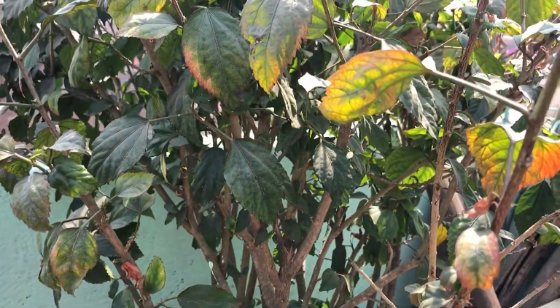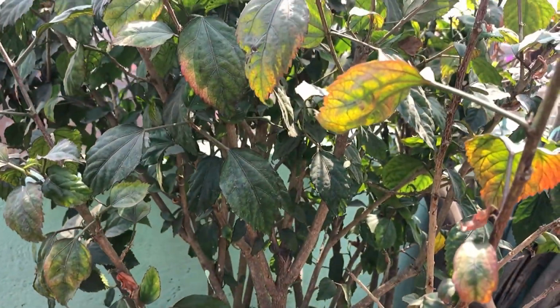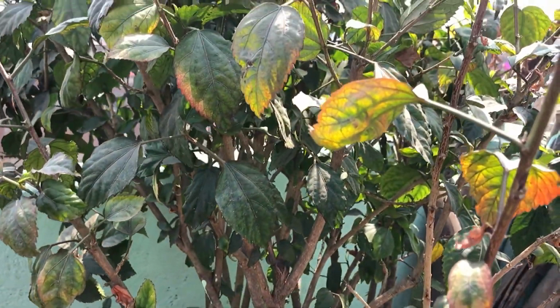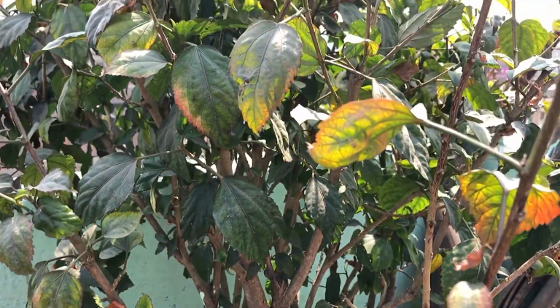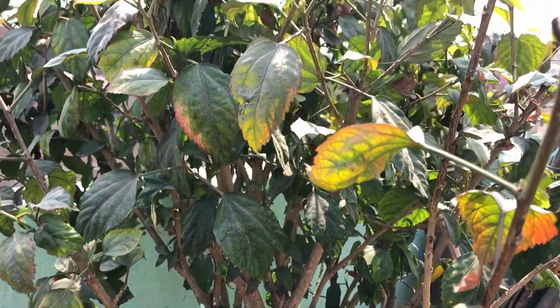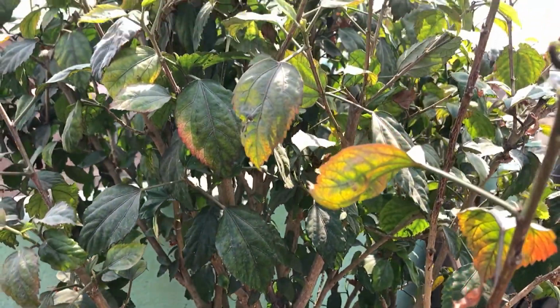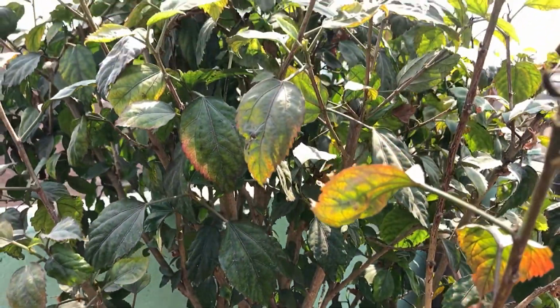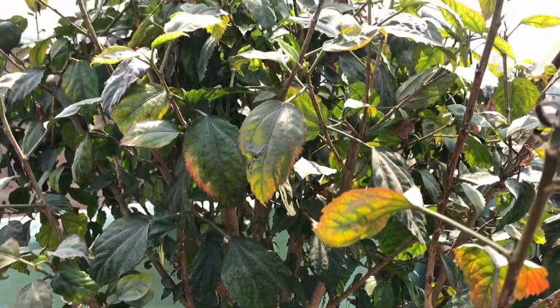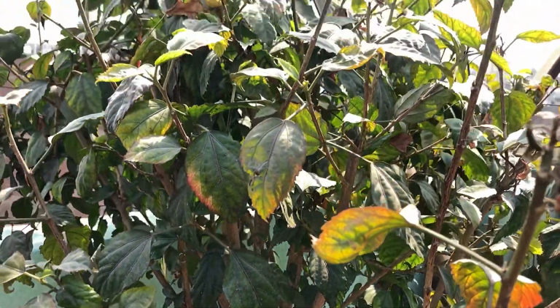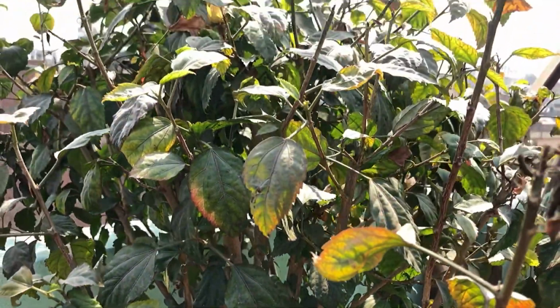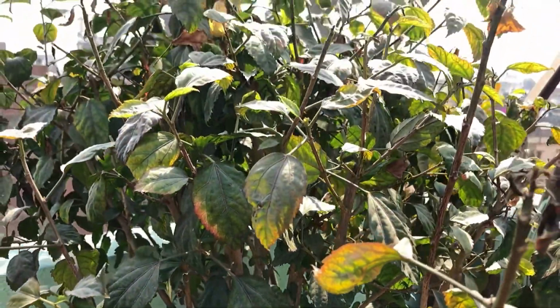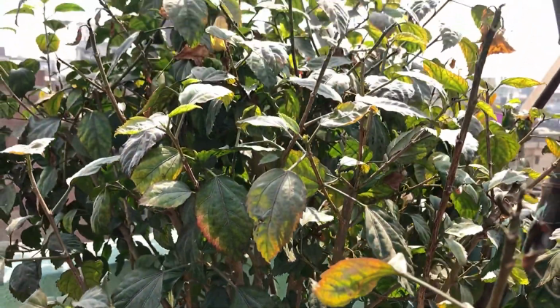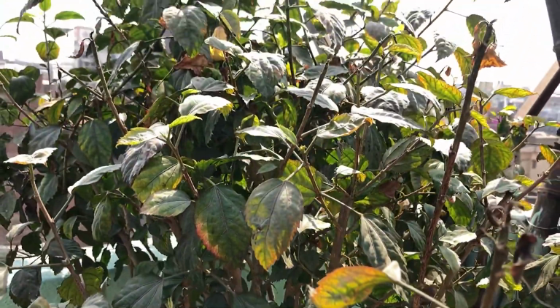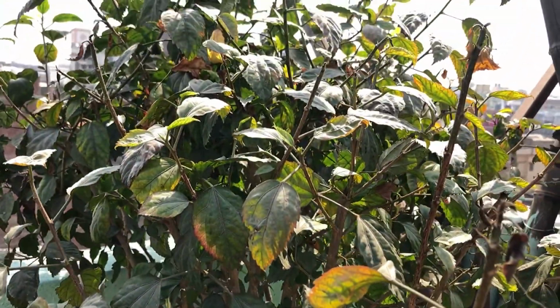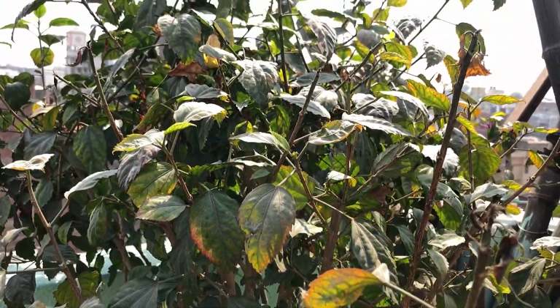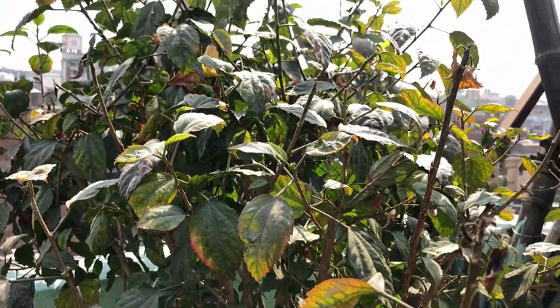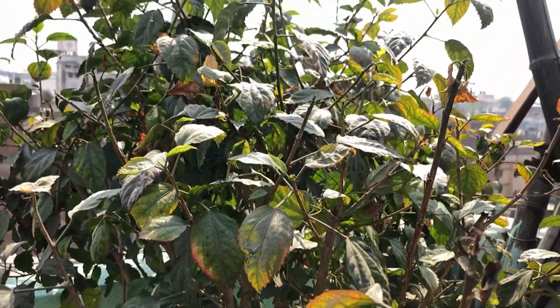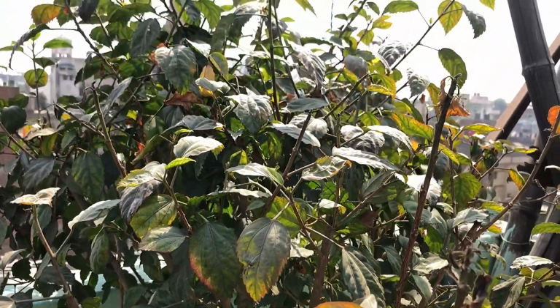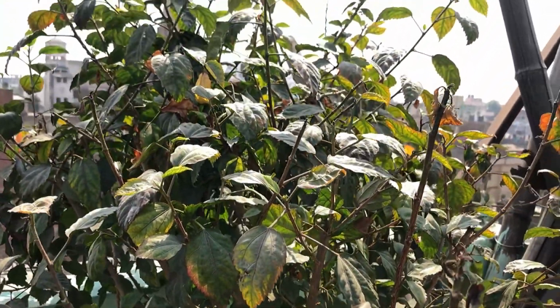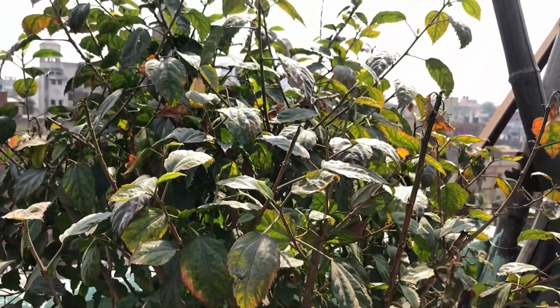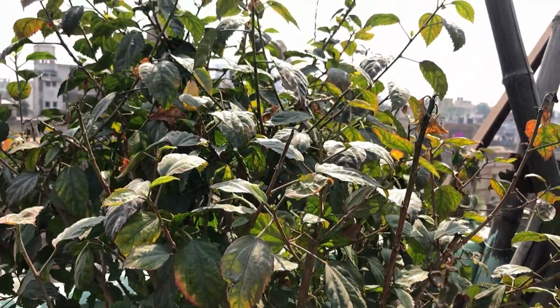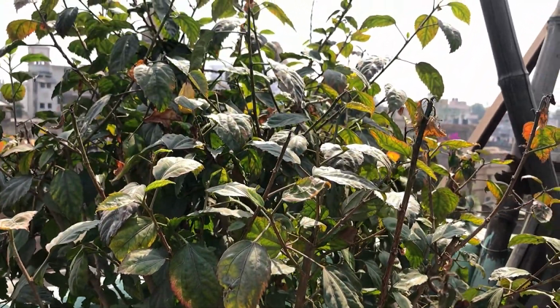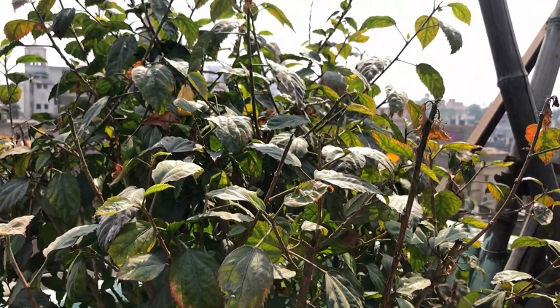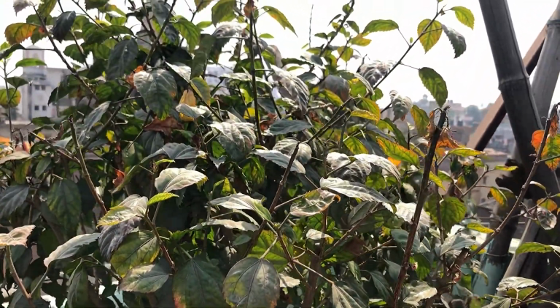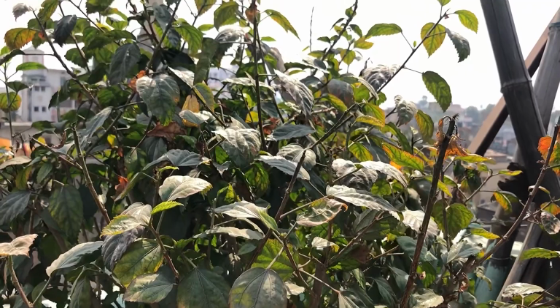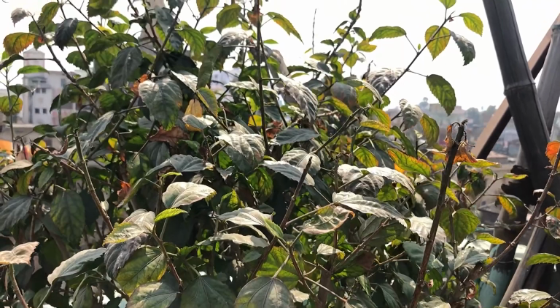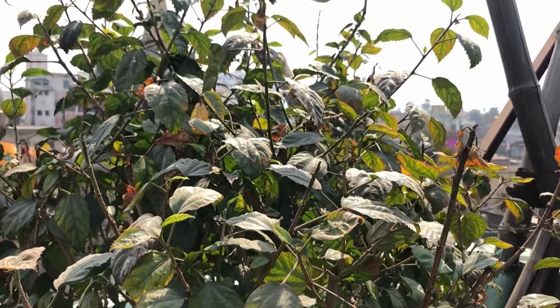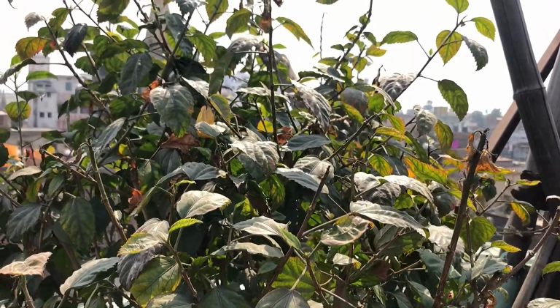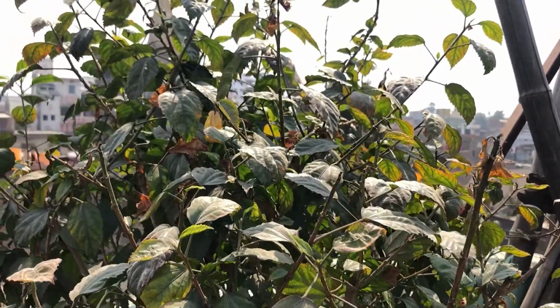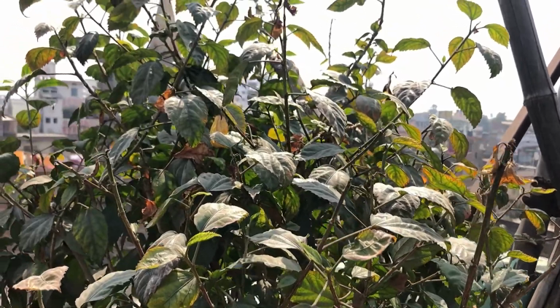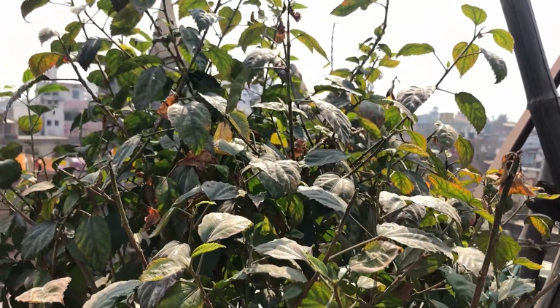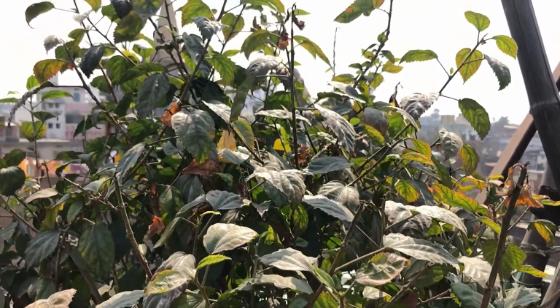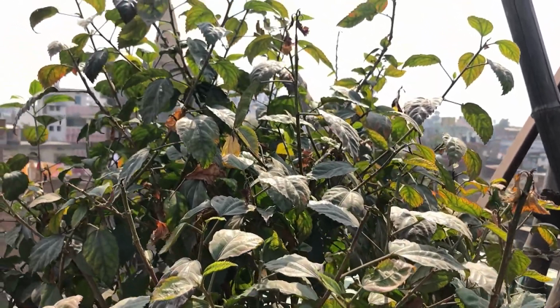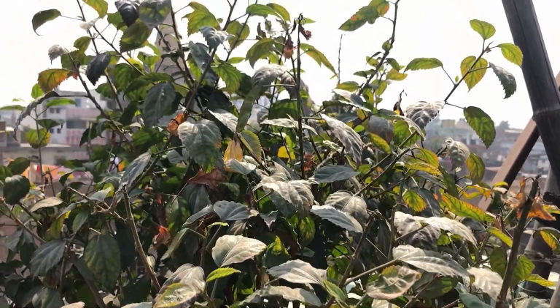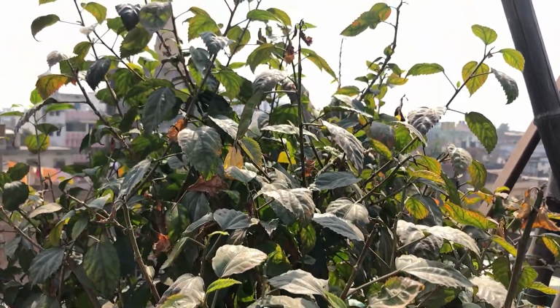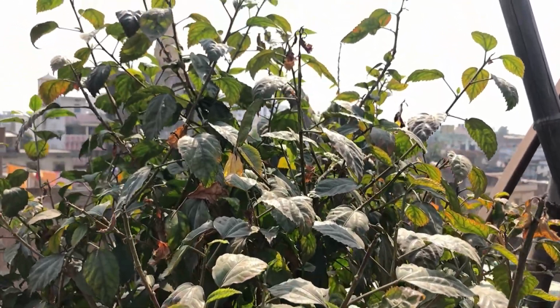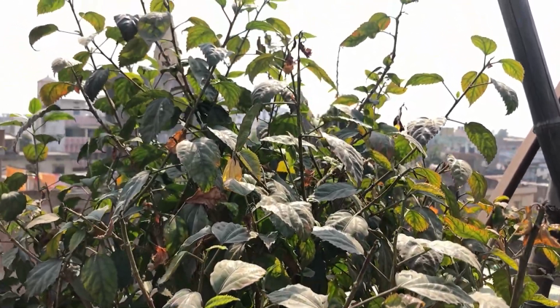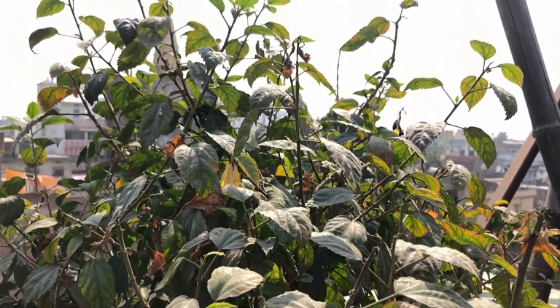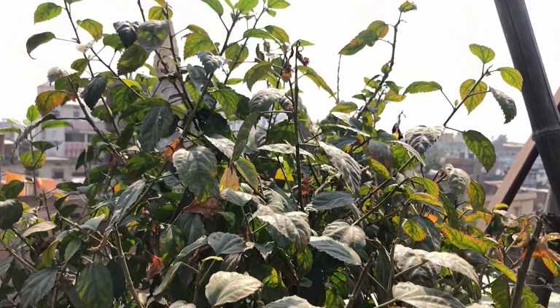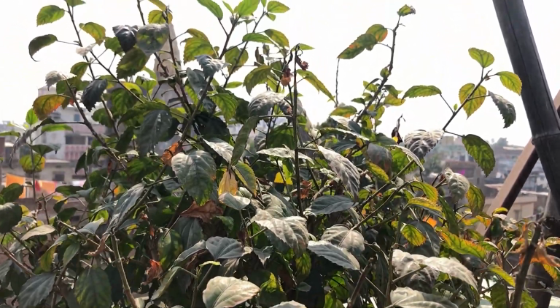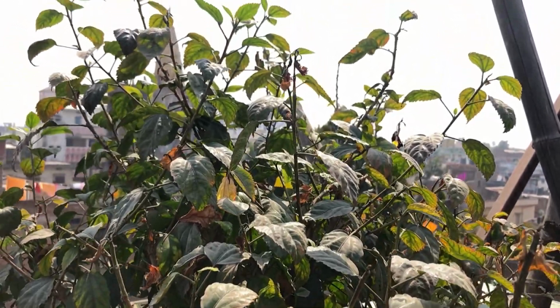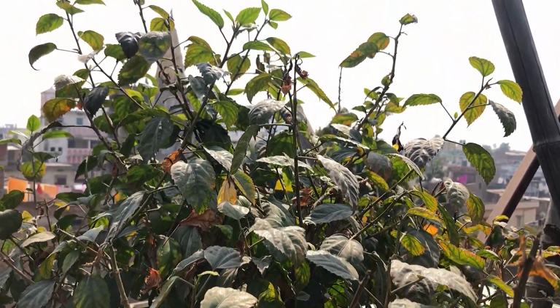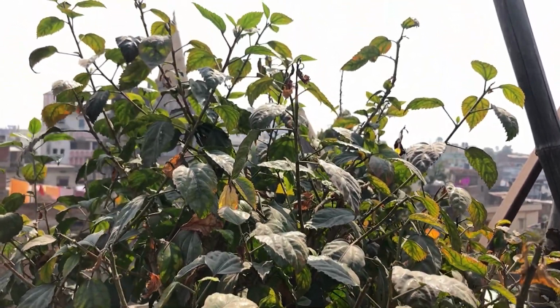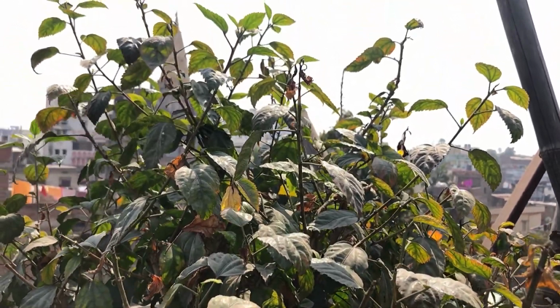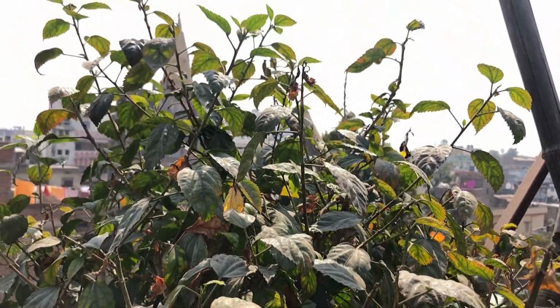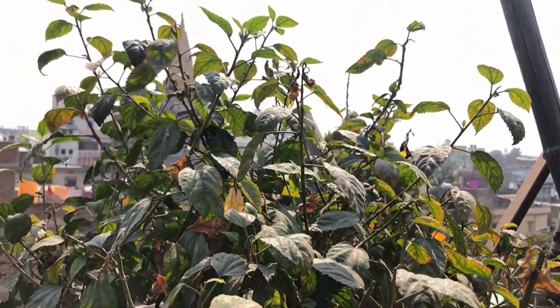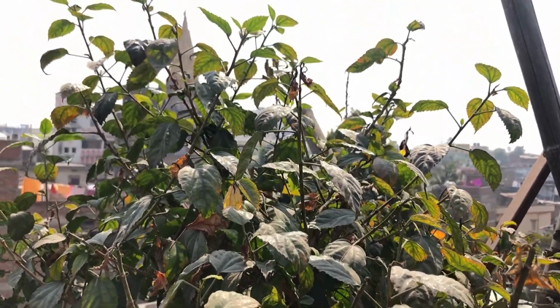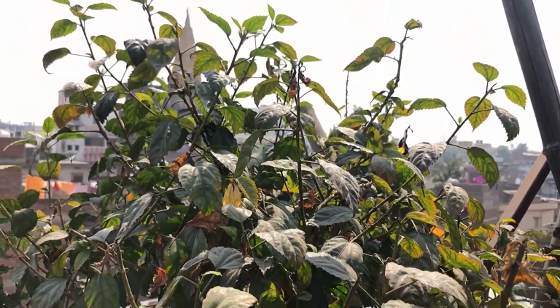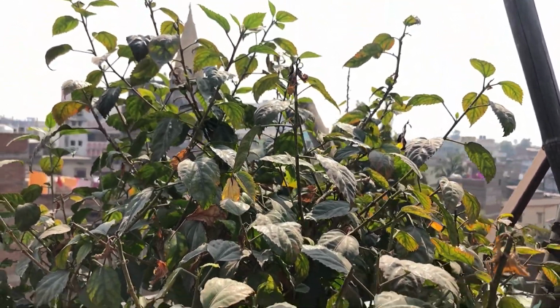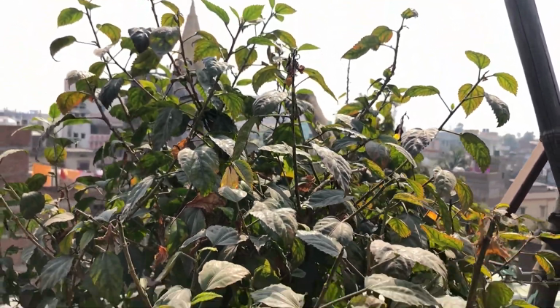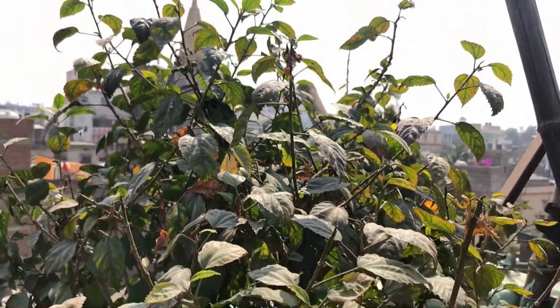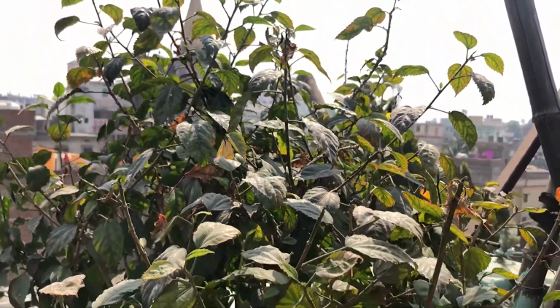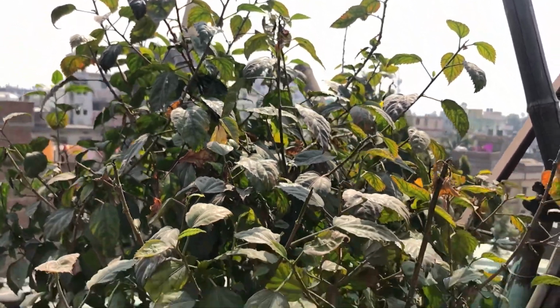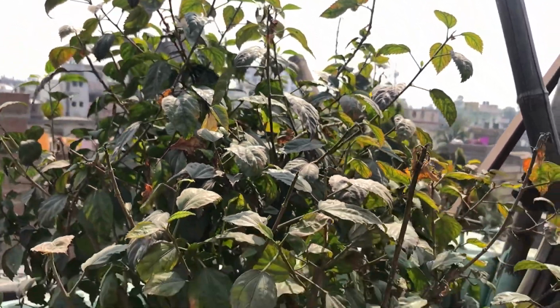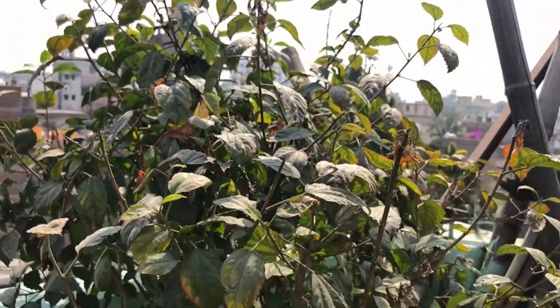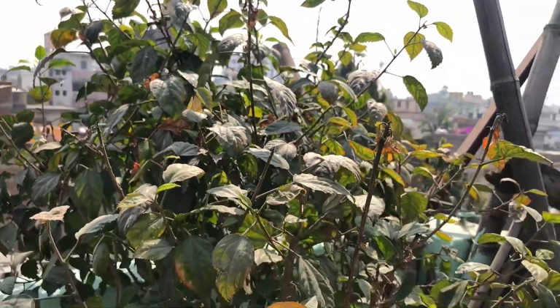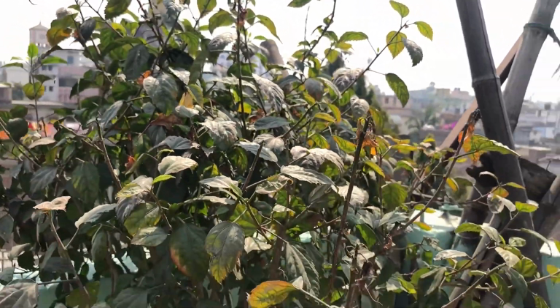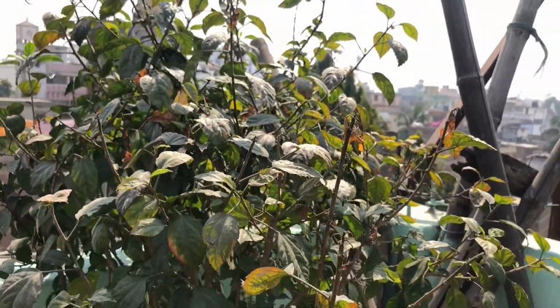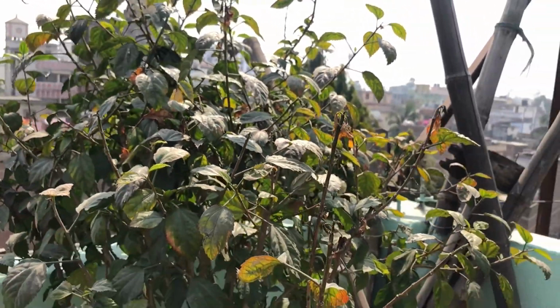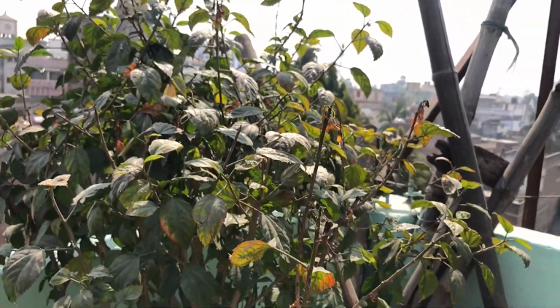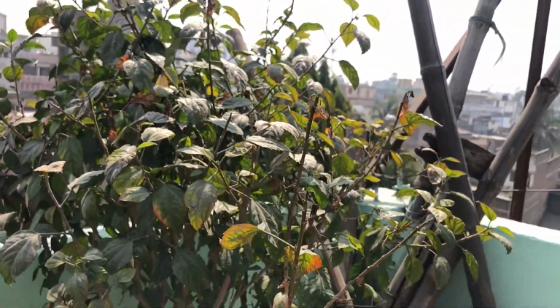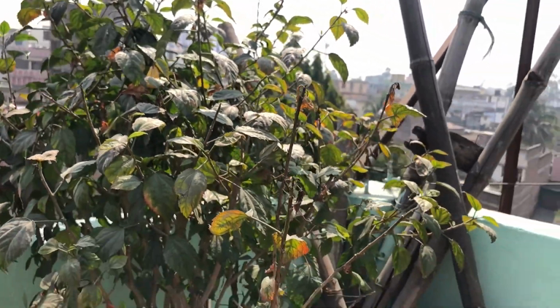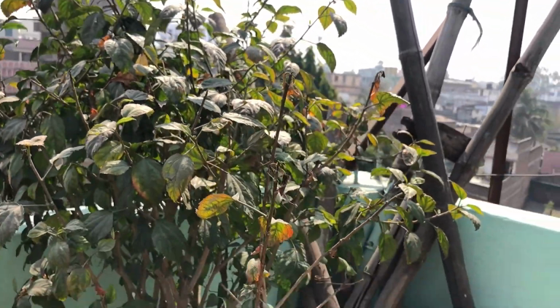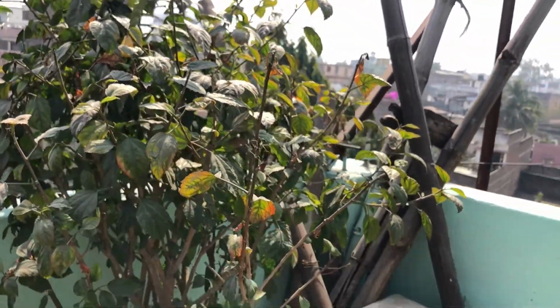Next is Hibiscus plant, scientific name Hibiscus sabdariffa. It is called China Rose and comes in different colors.